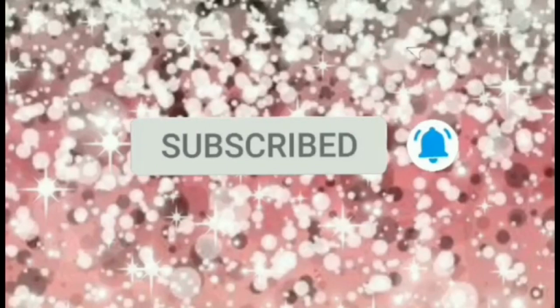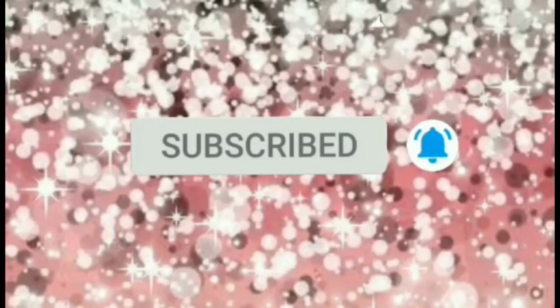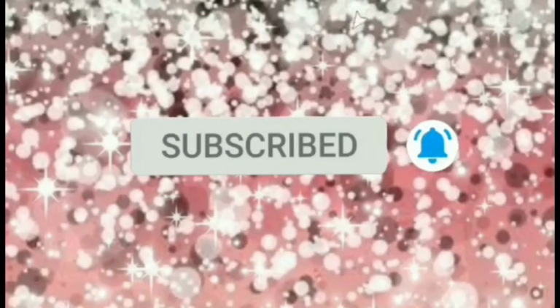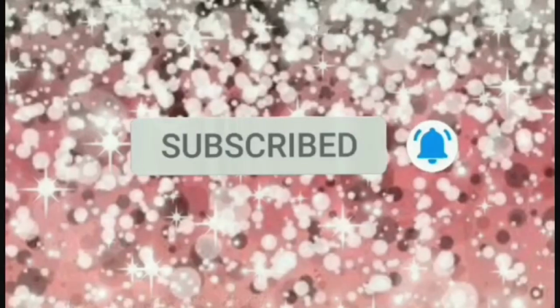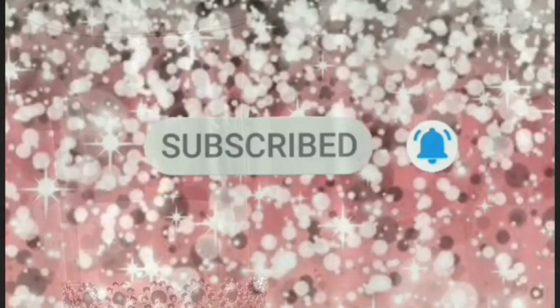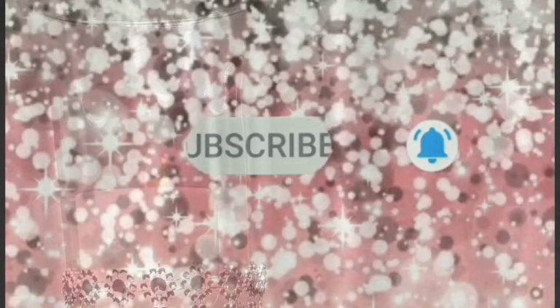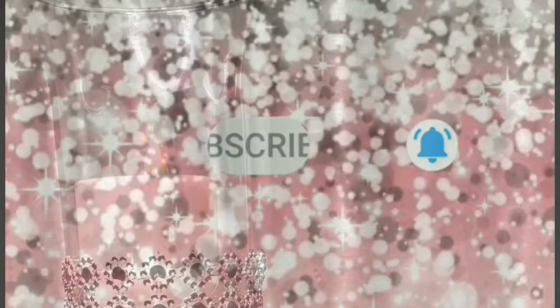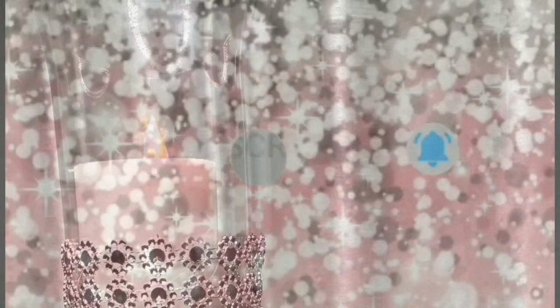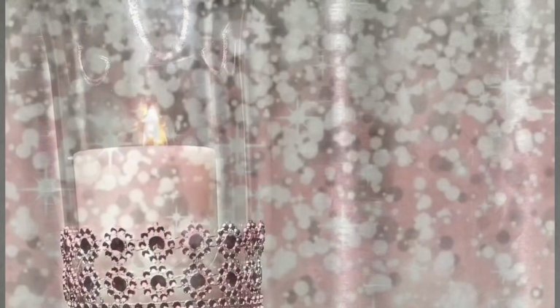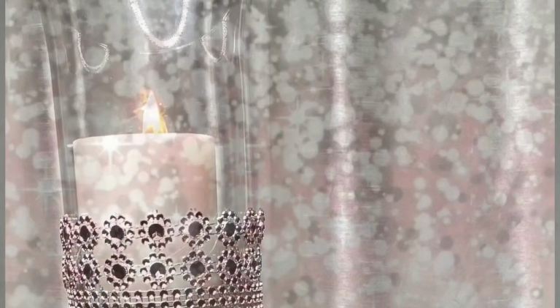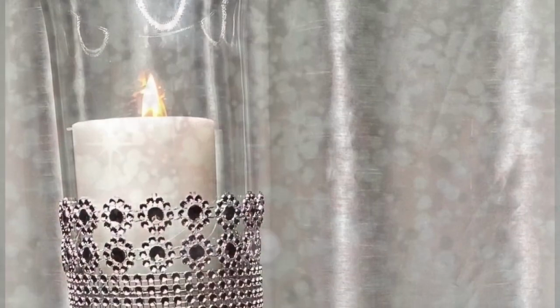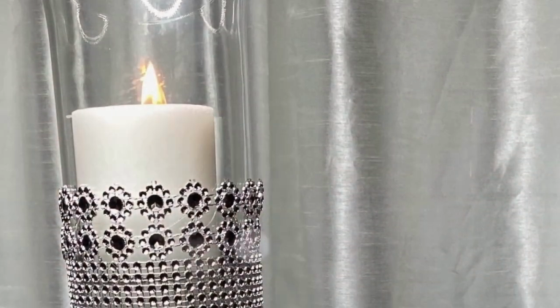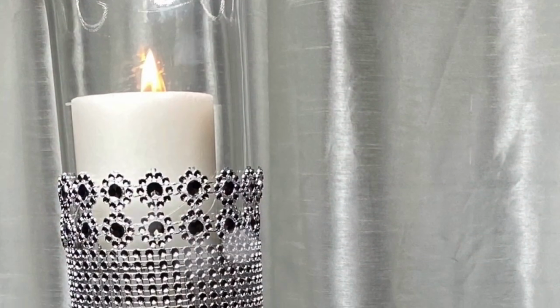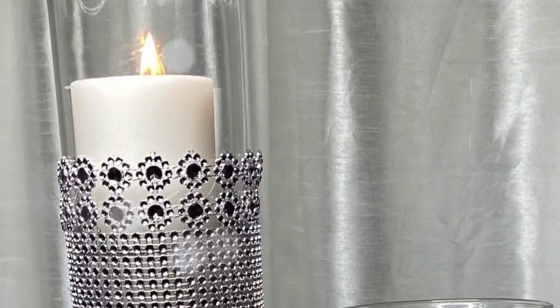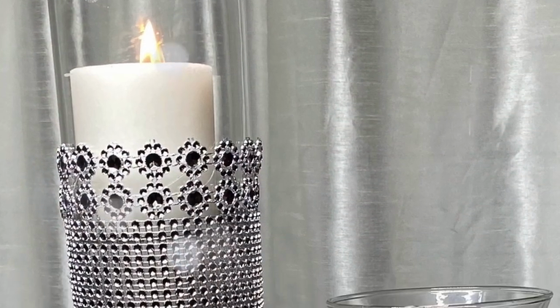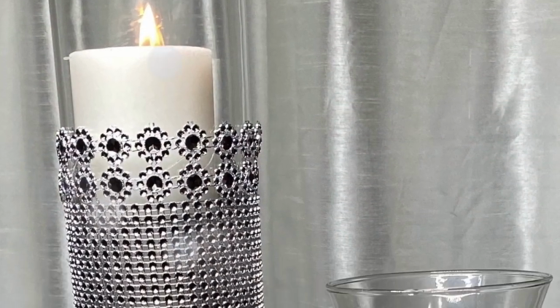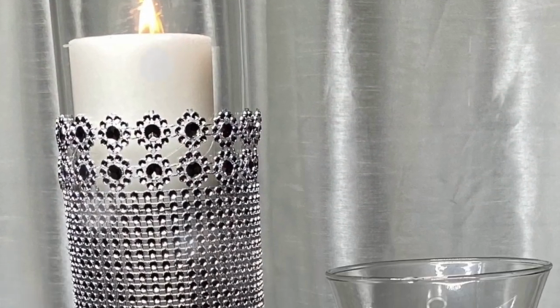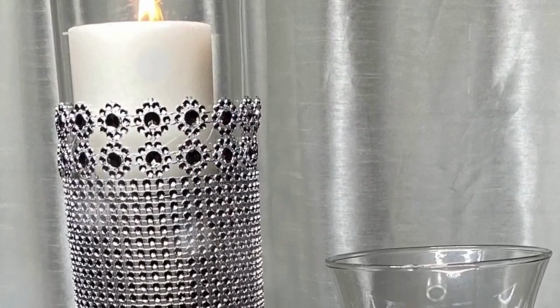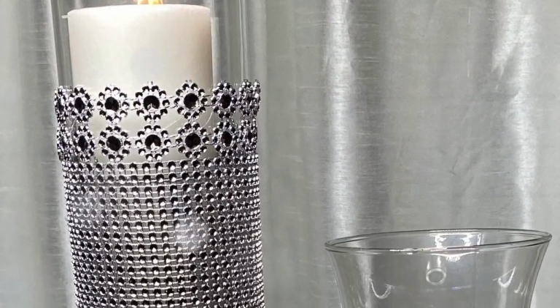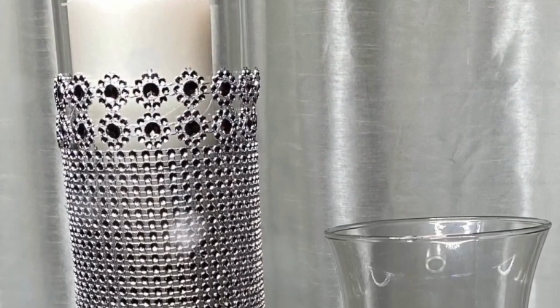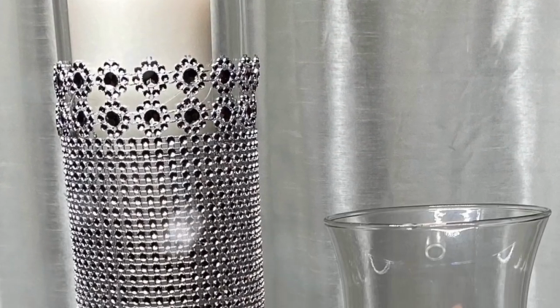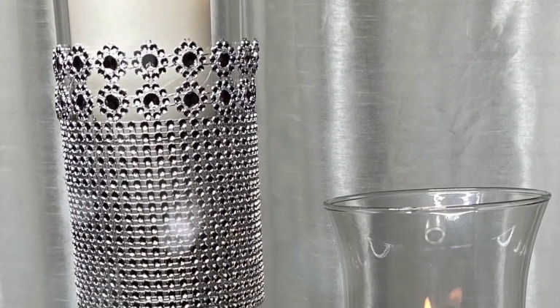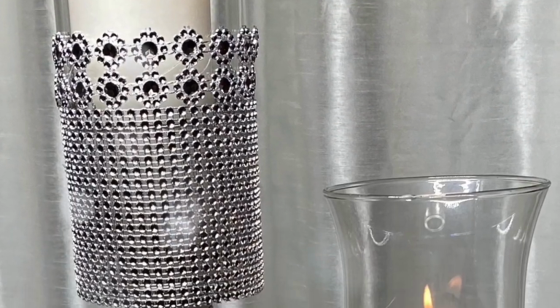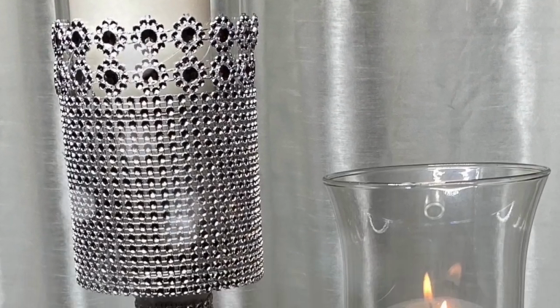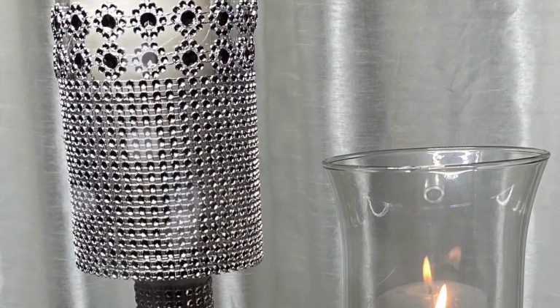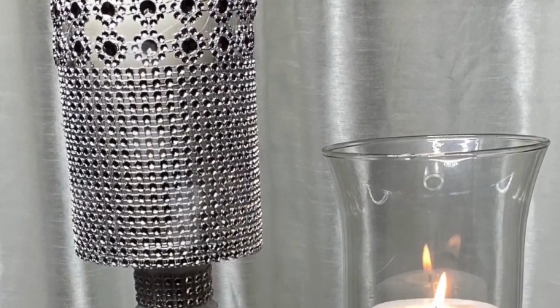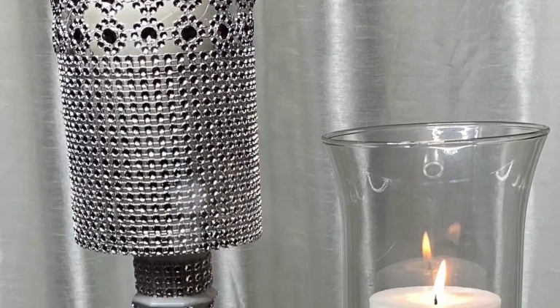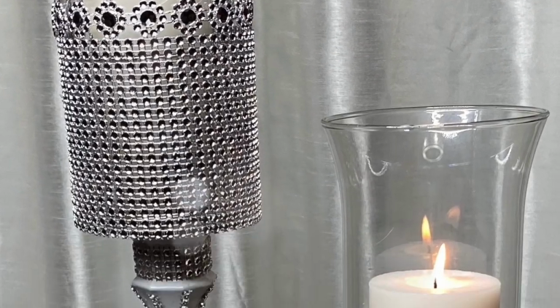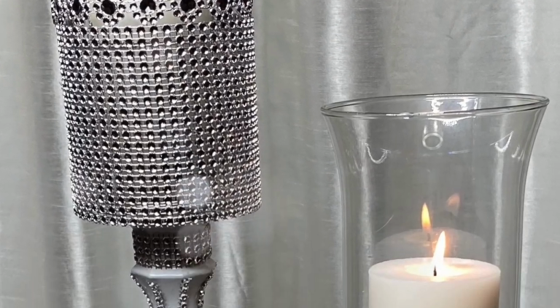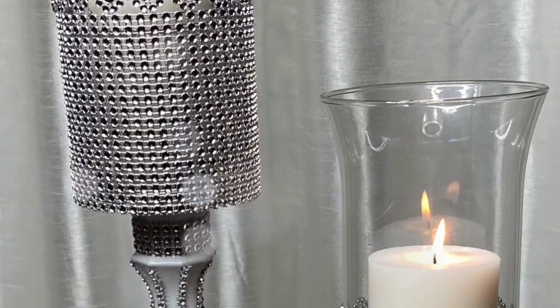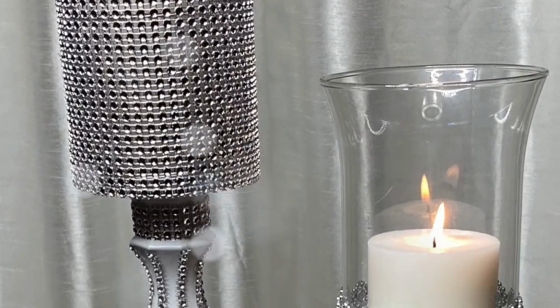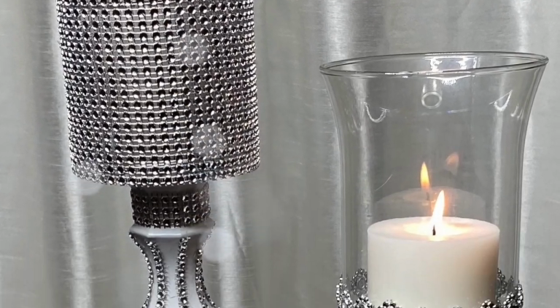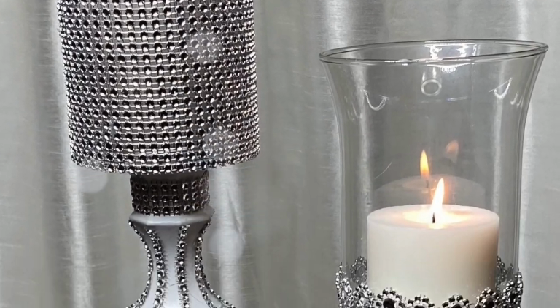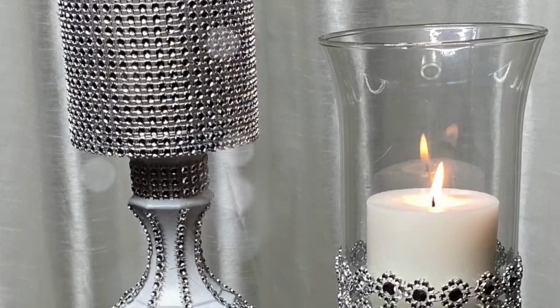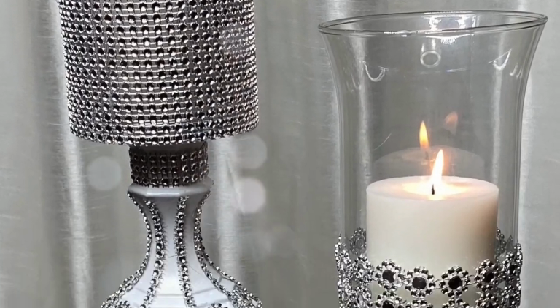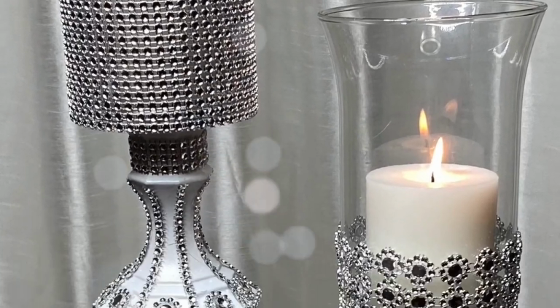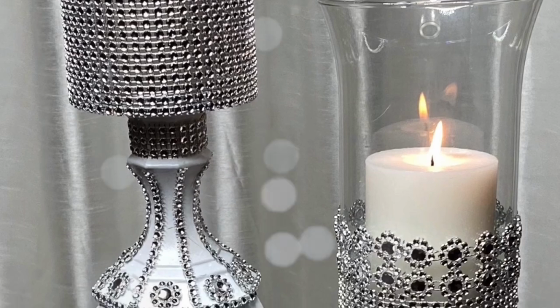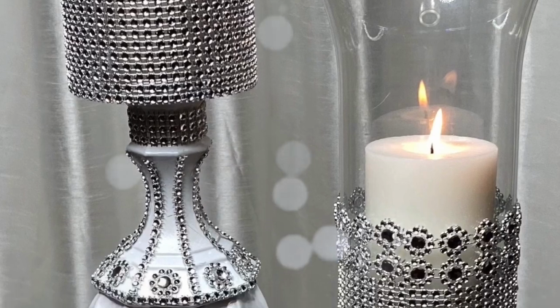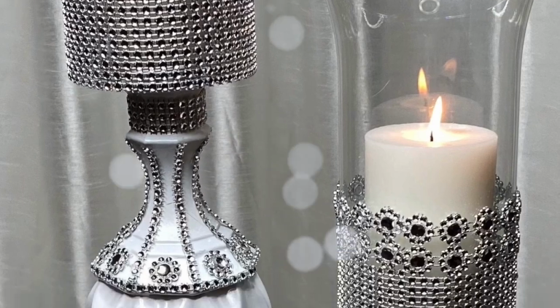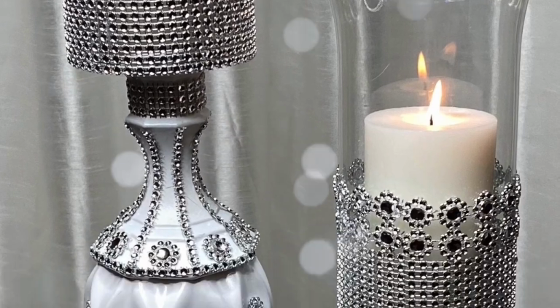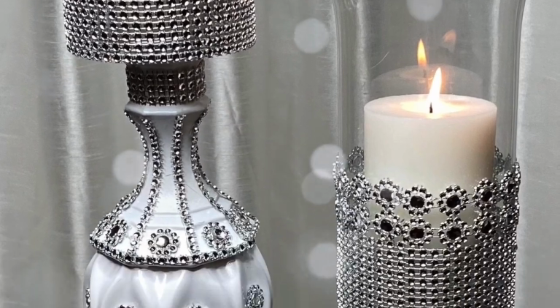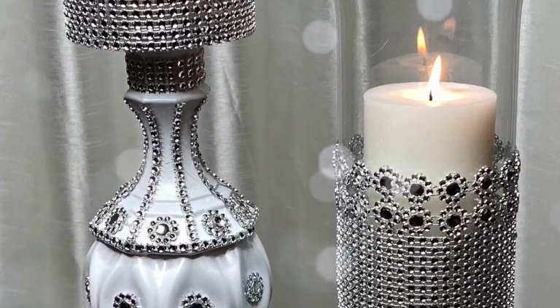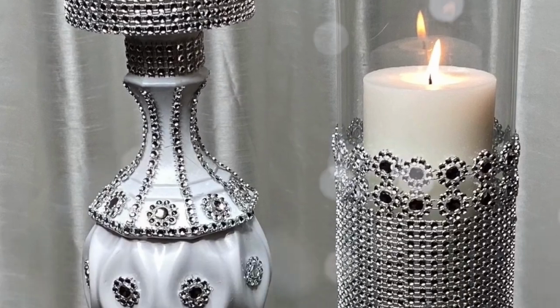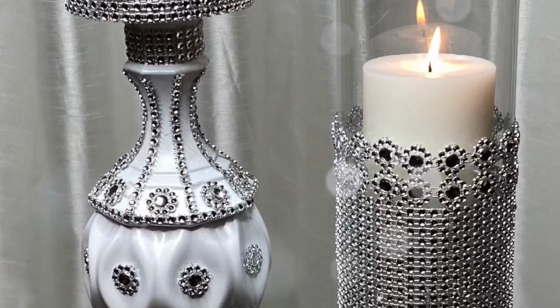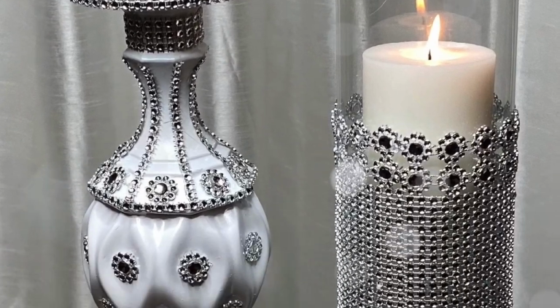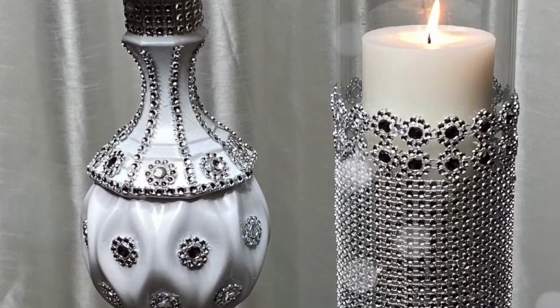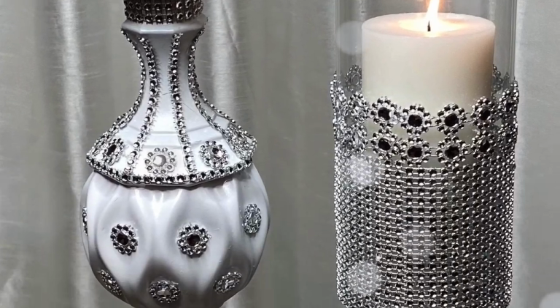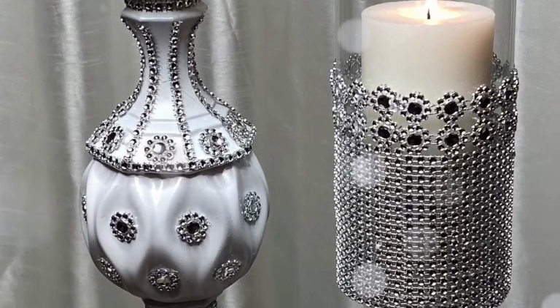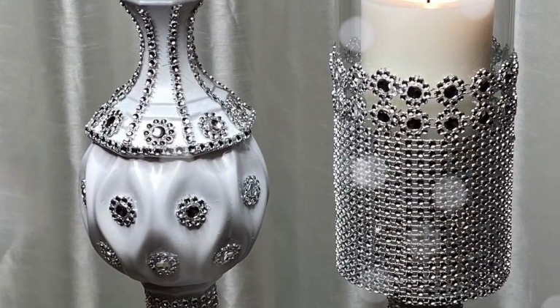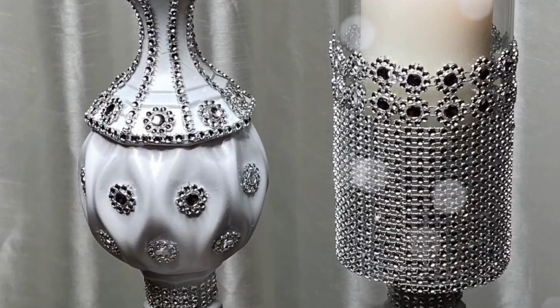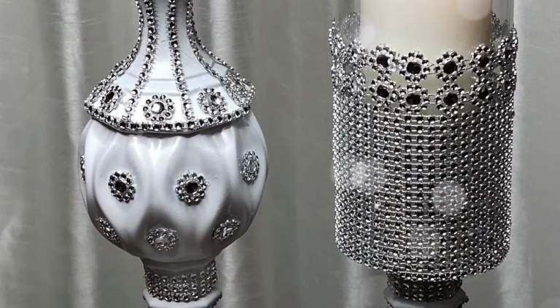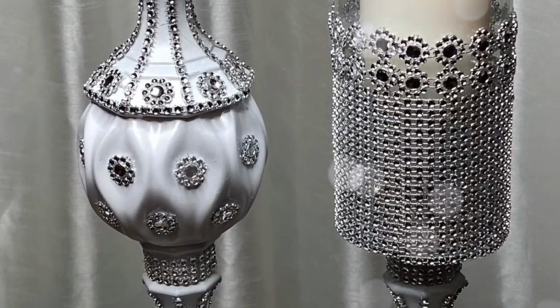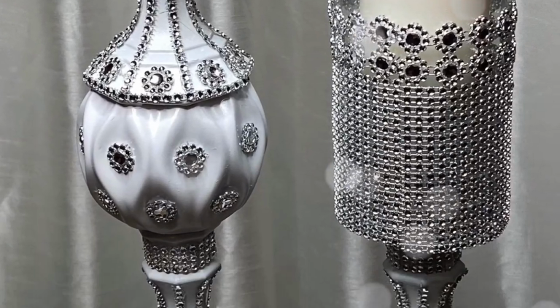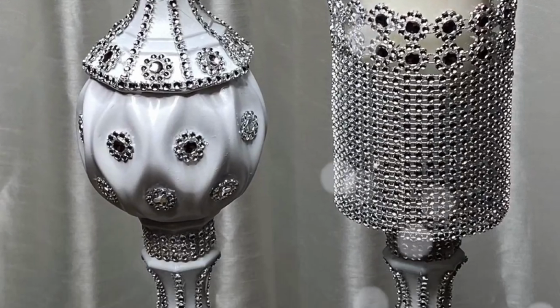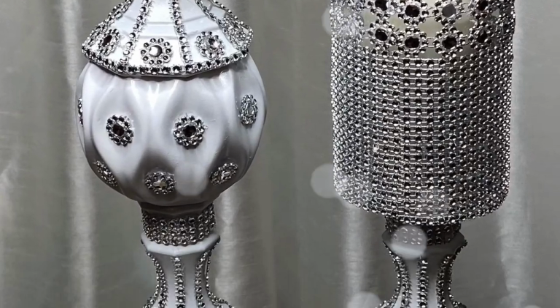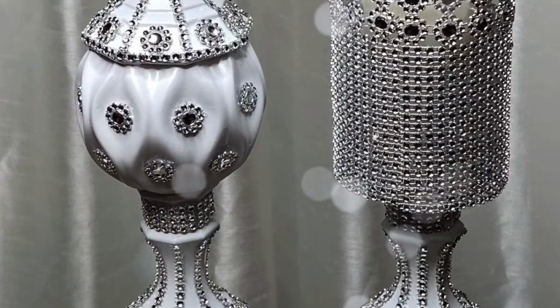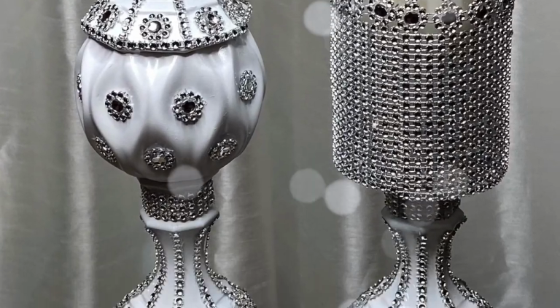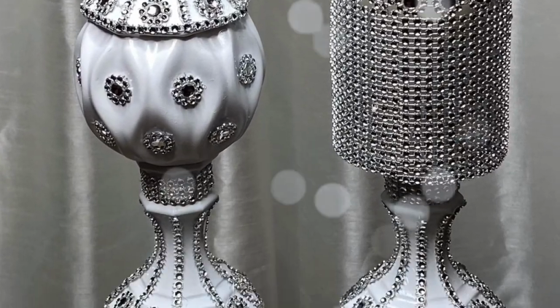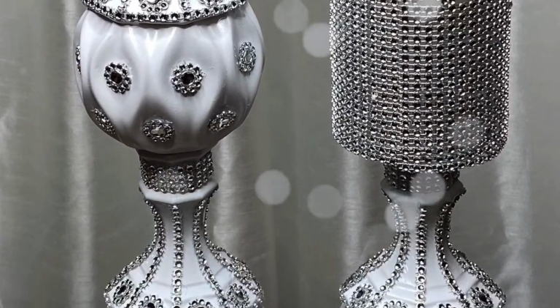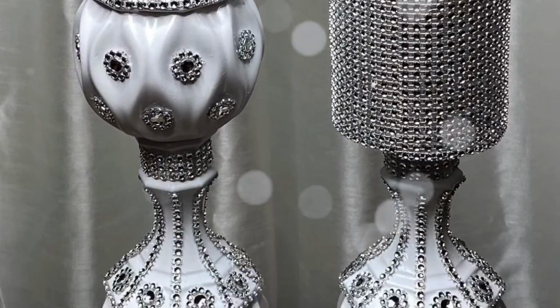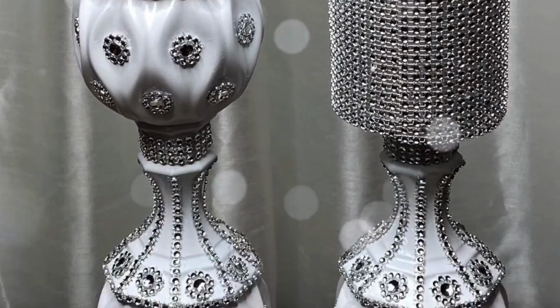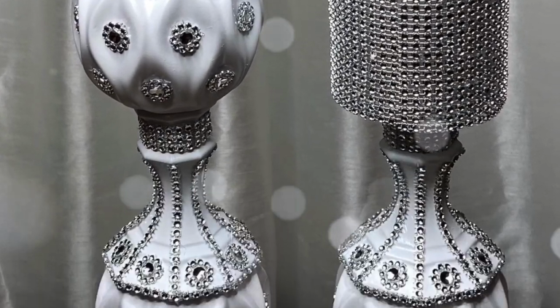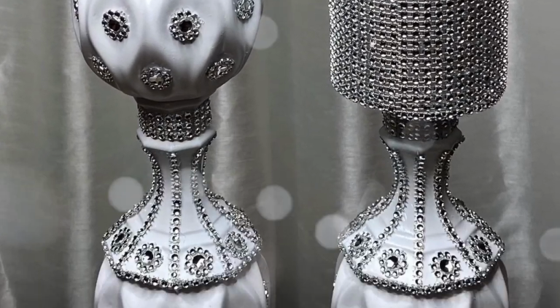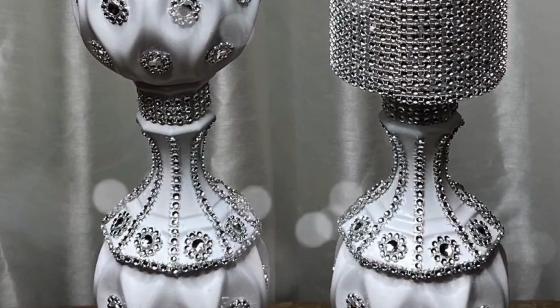Hello everyone and welcome to my channel. In today's video I'm going to be showing you how I made these tall floor candle holders using some Dollar Tree items.